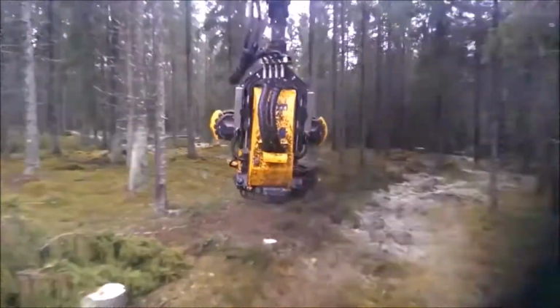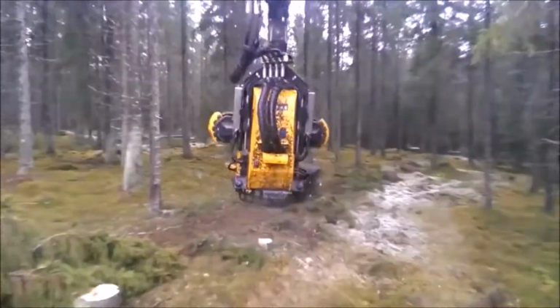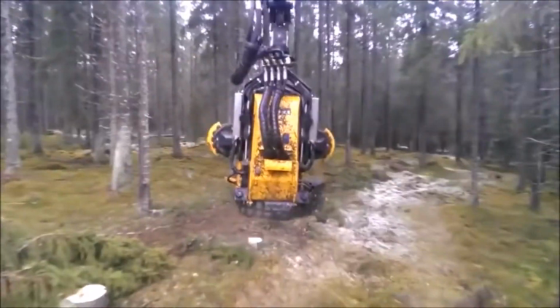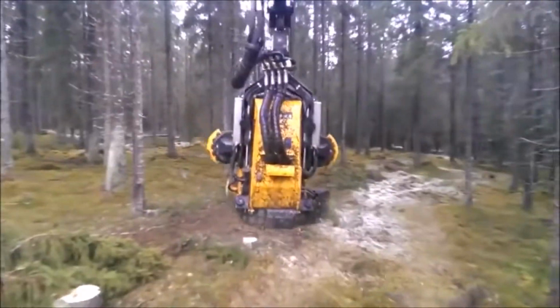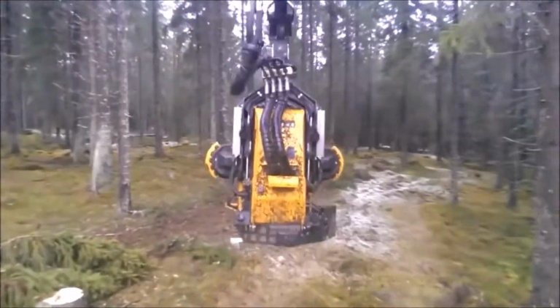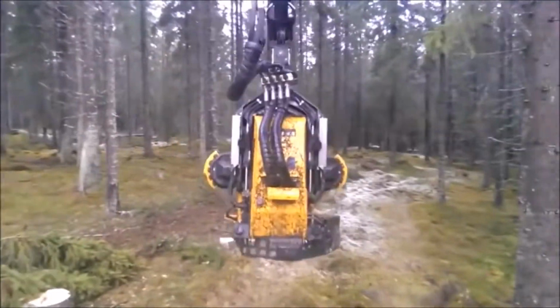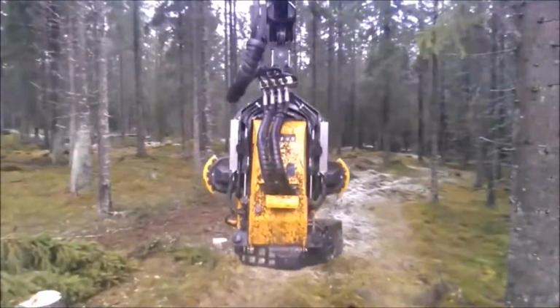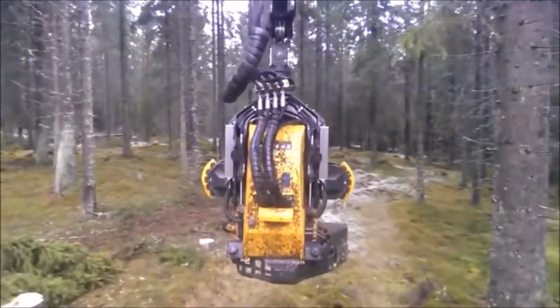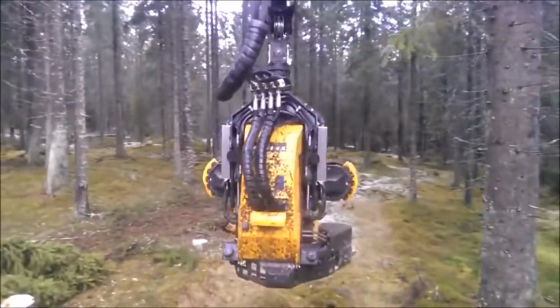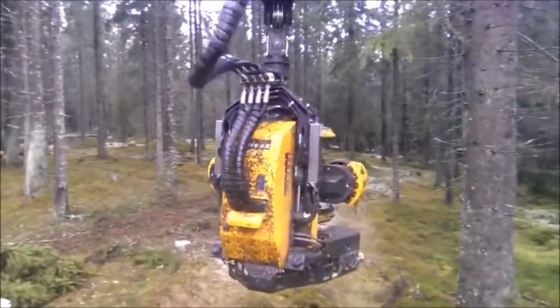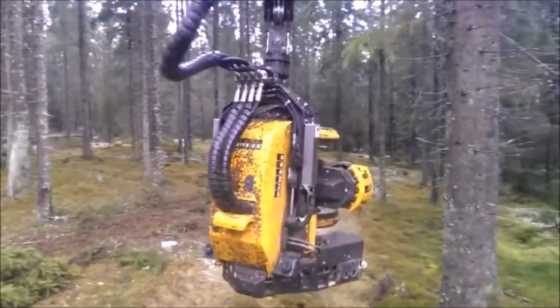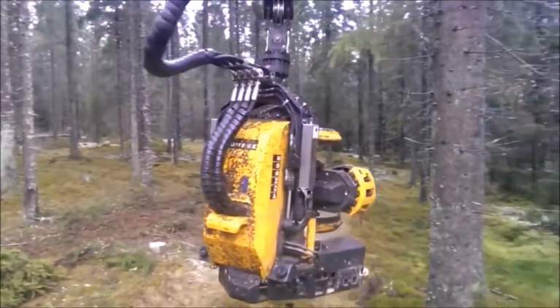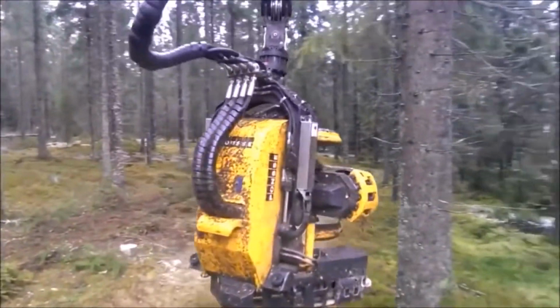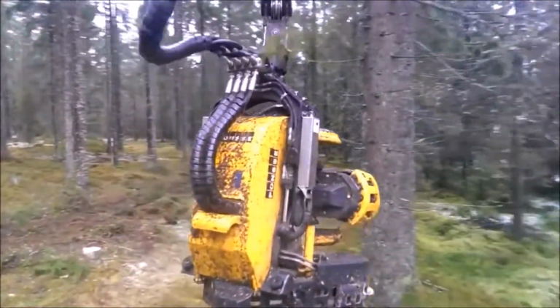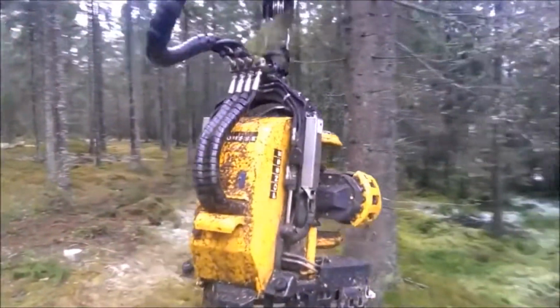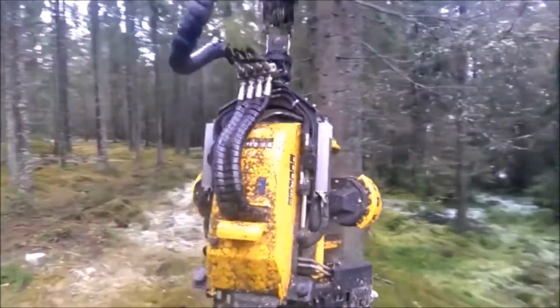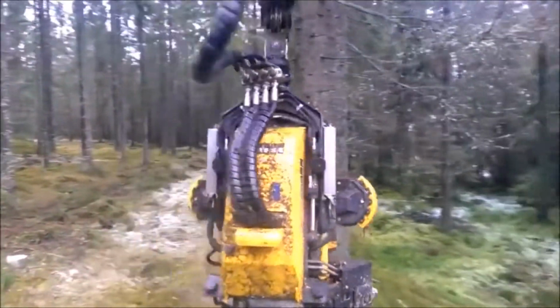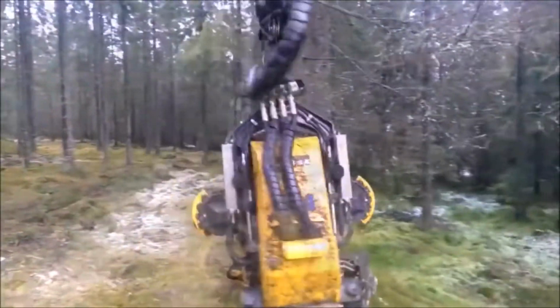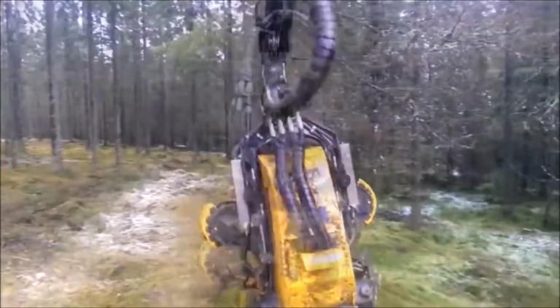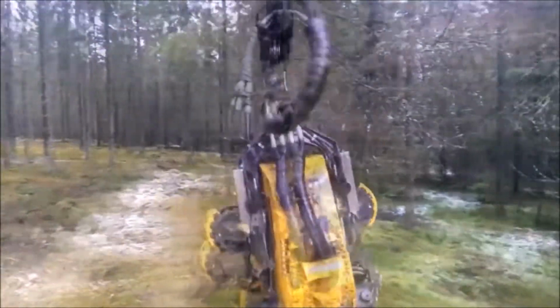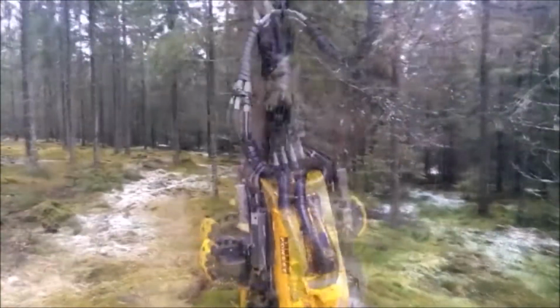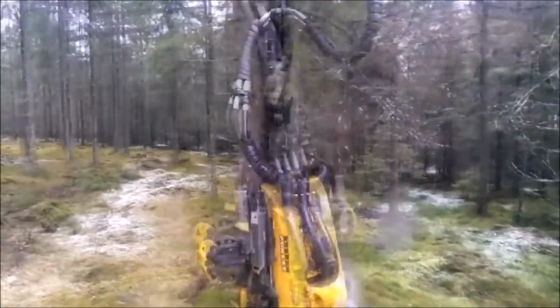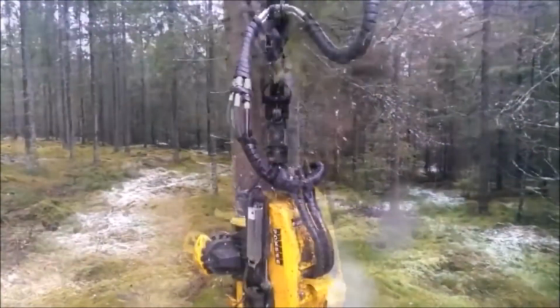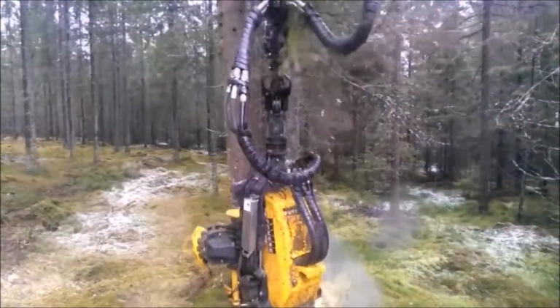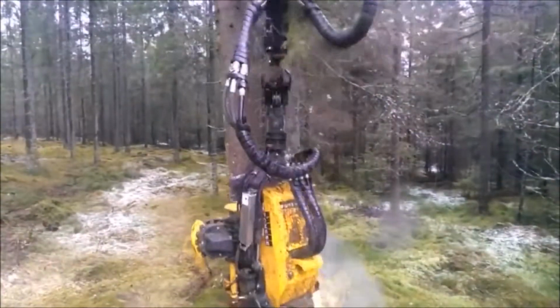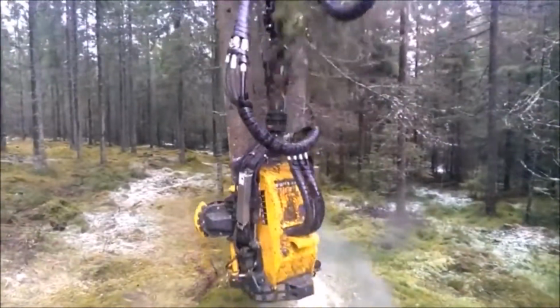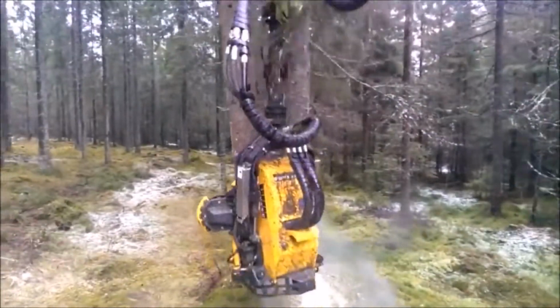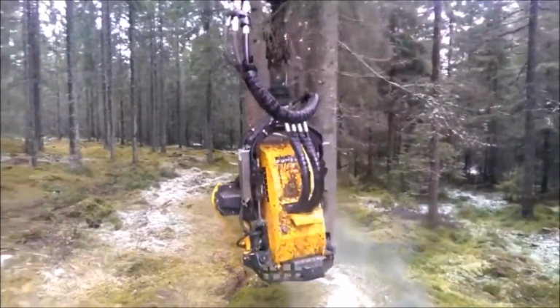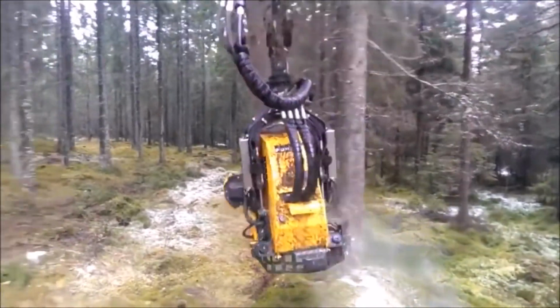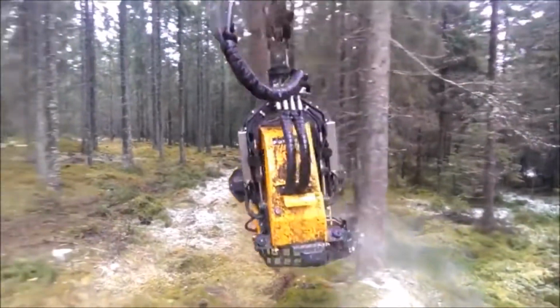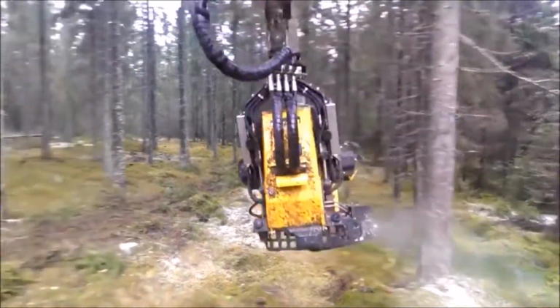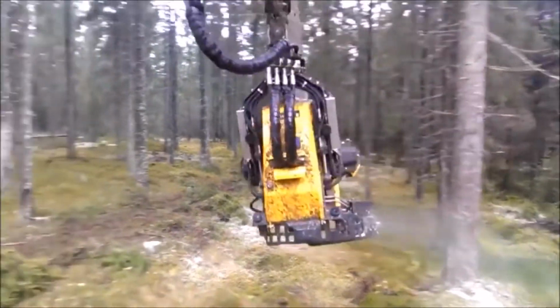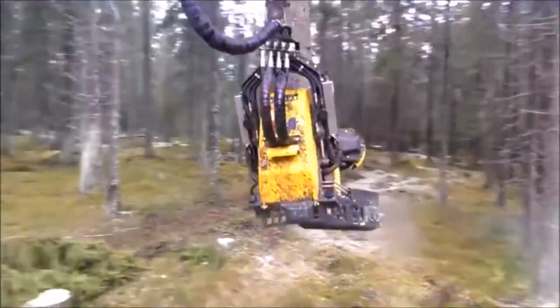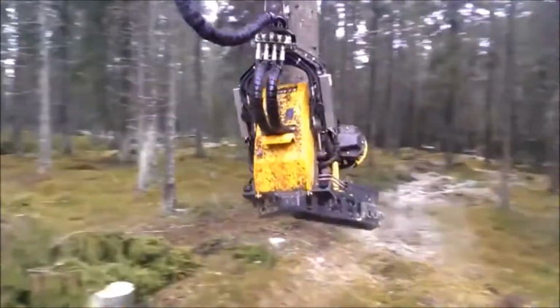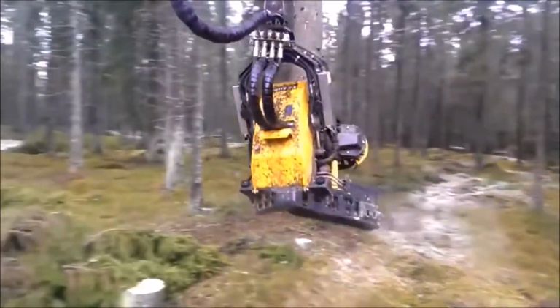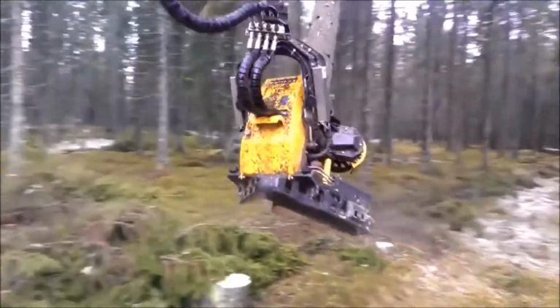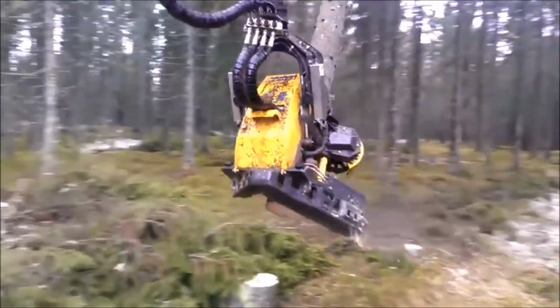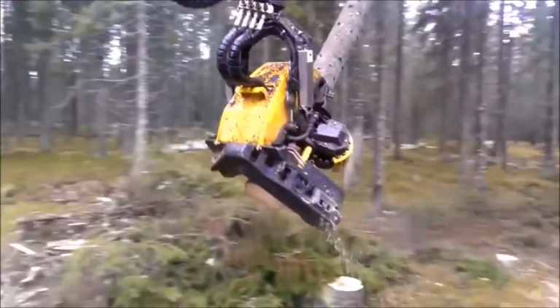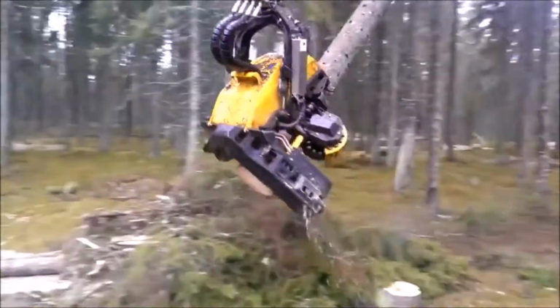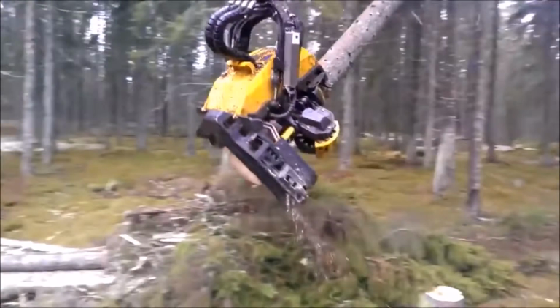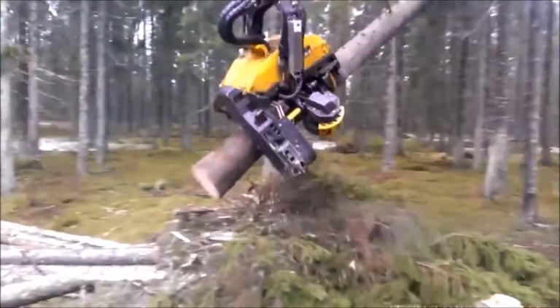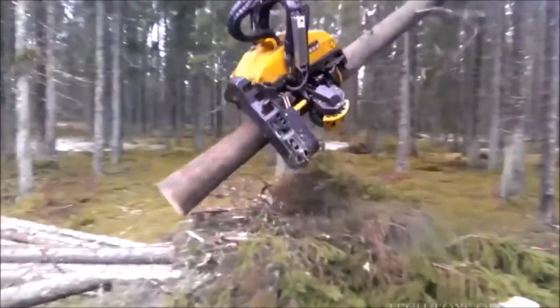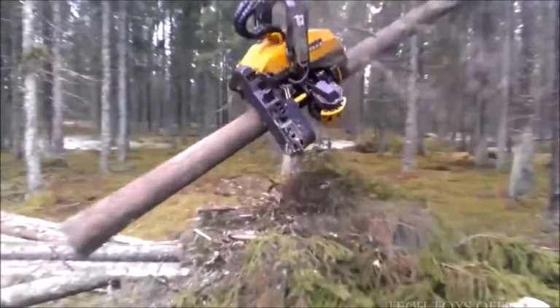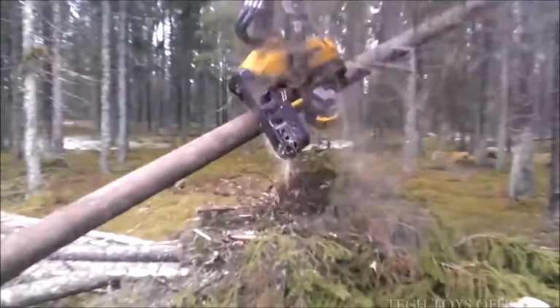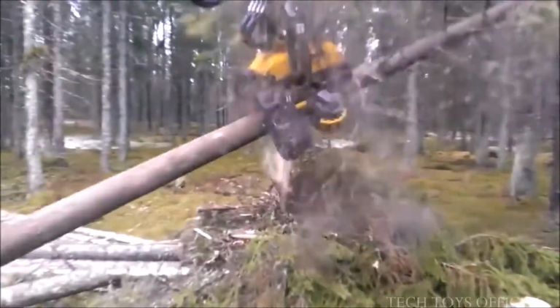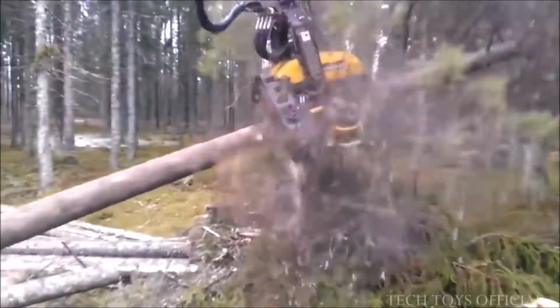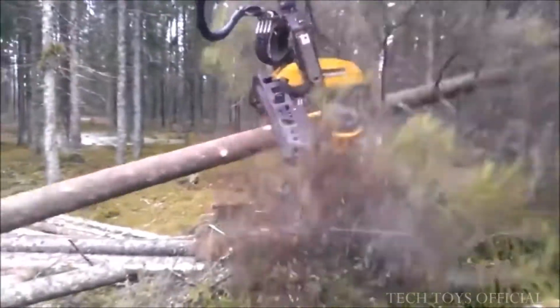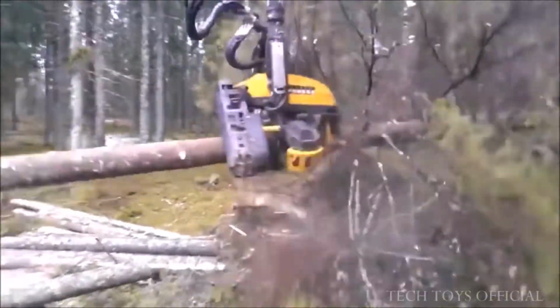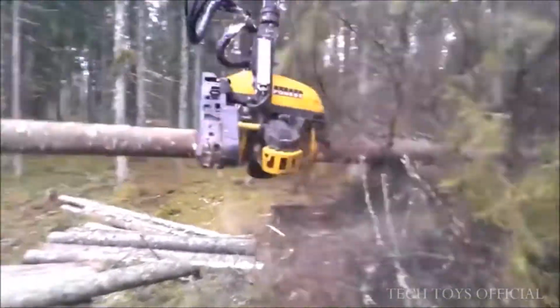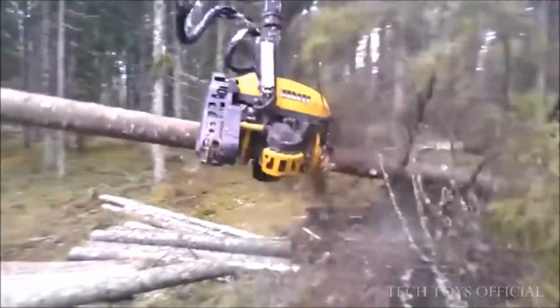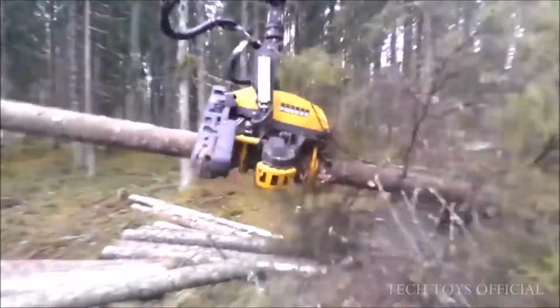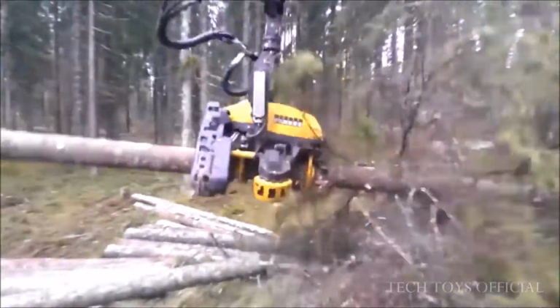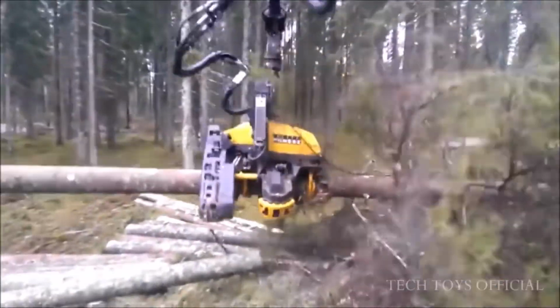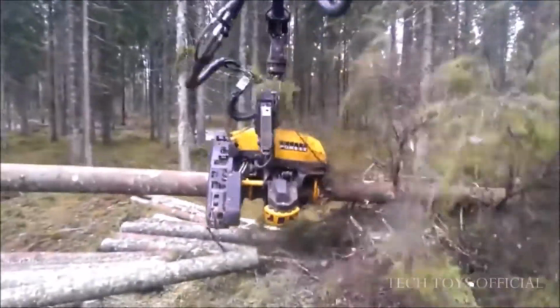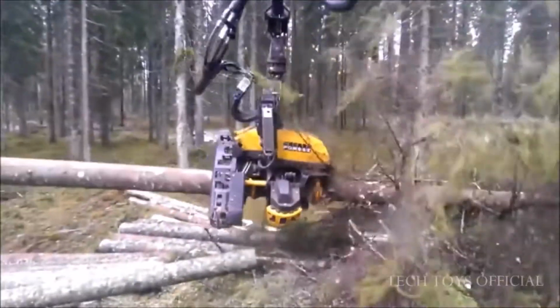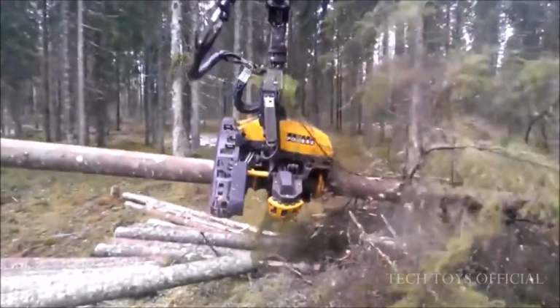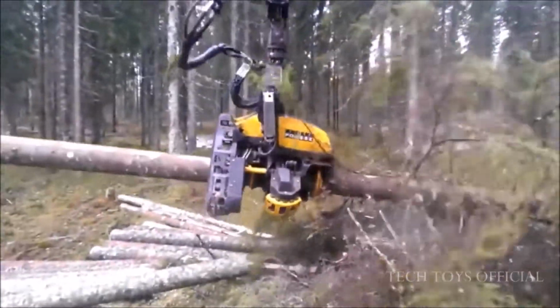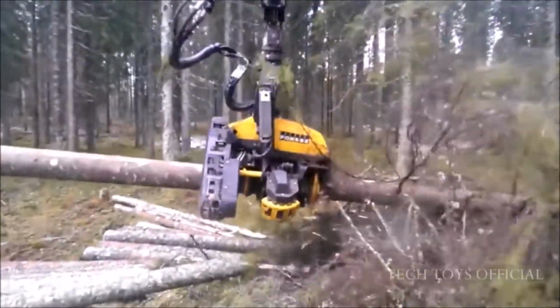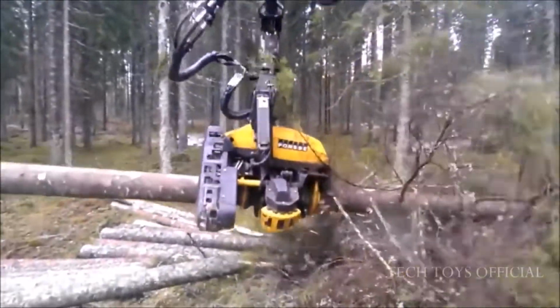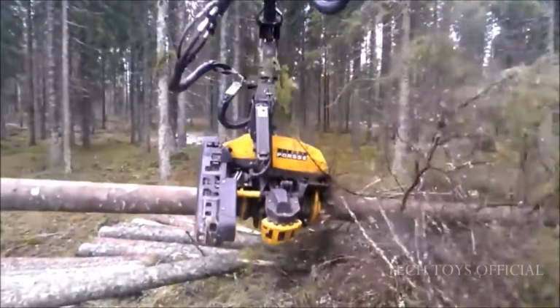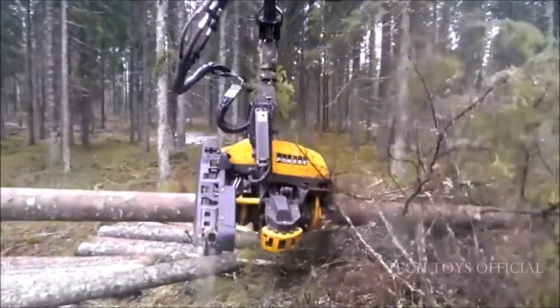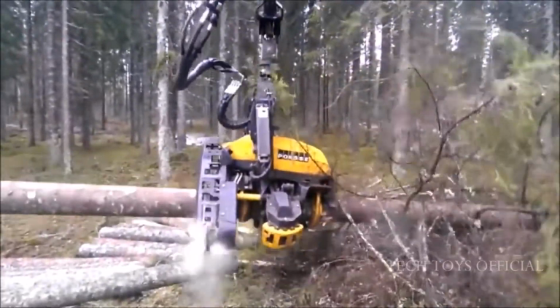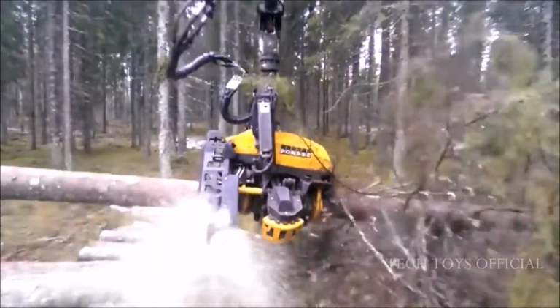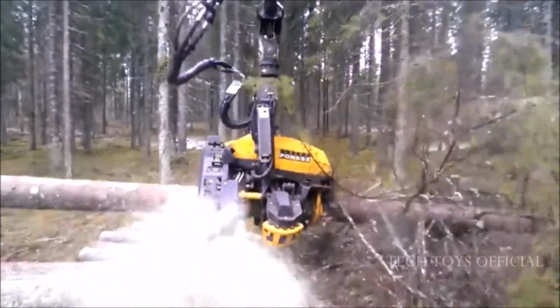79. Forest Machine. Comes with robust structure, strong grip, and powerful feeding mechanism.